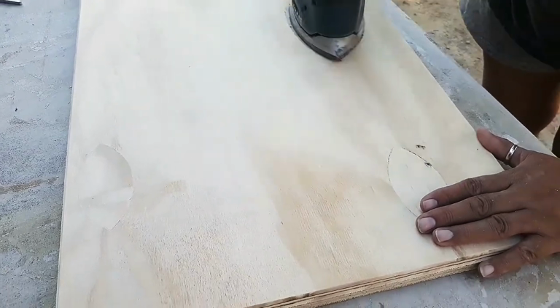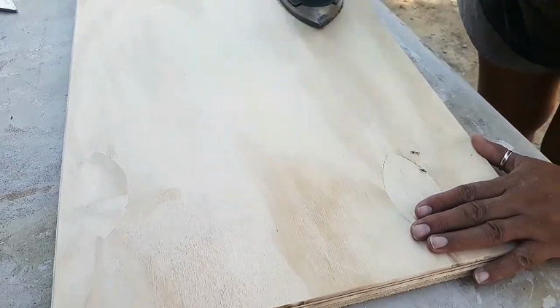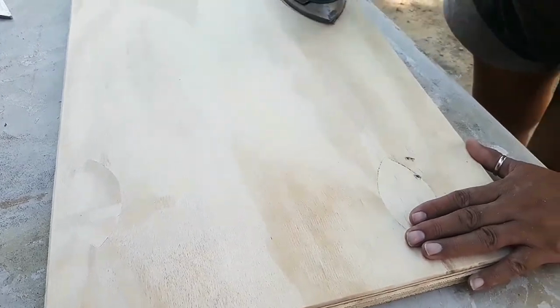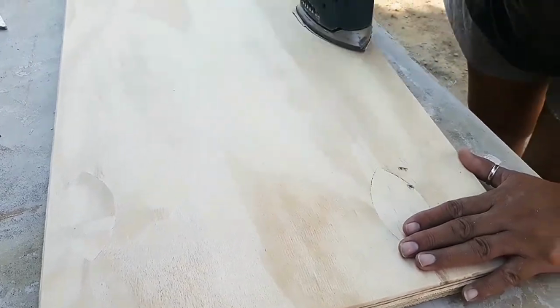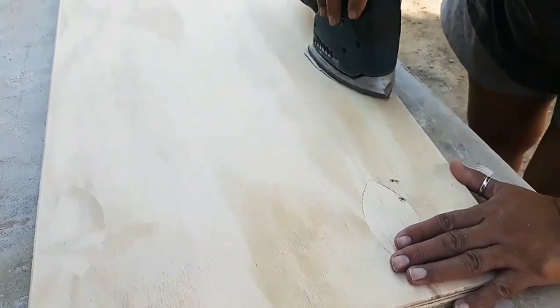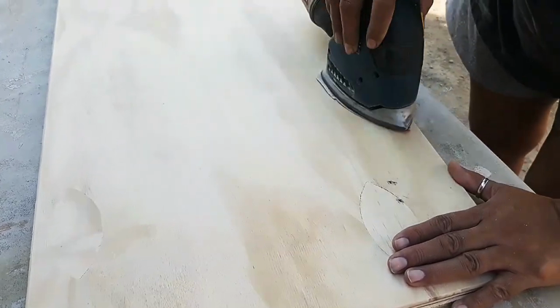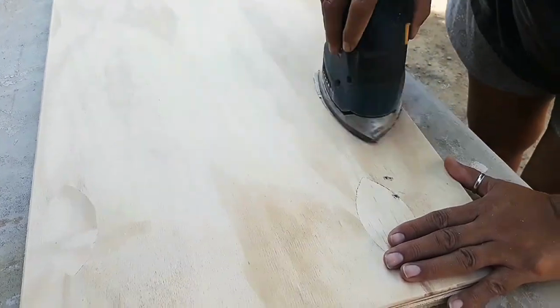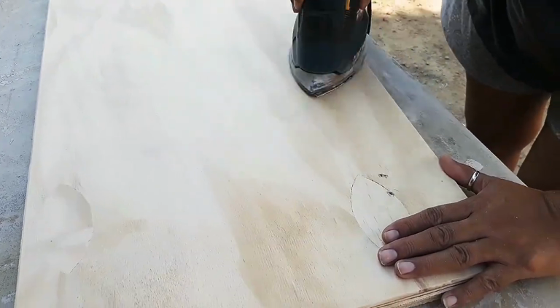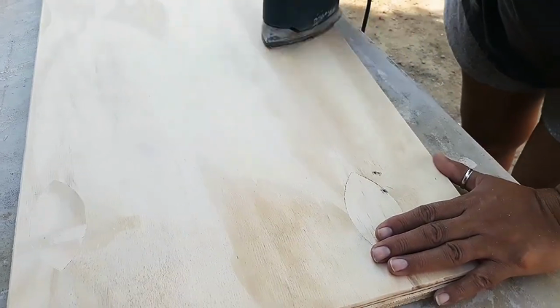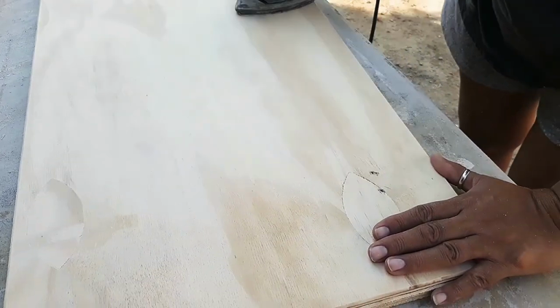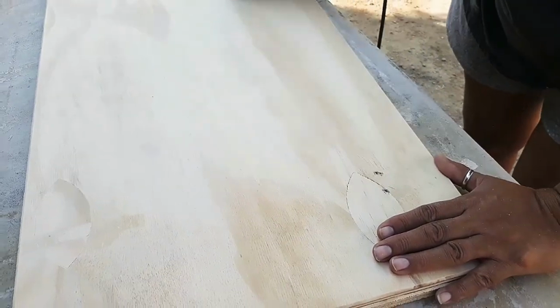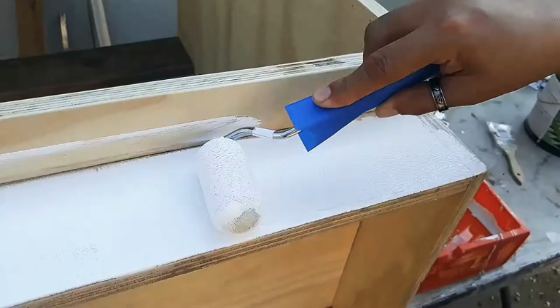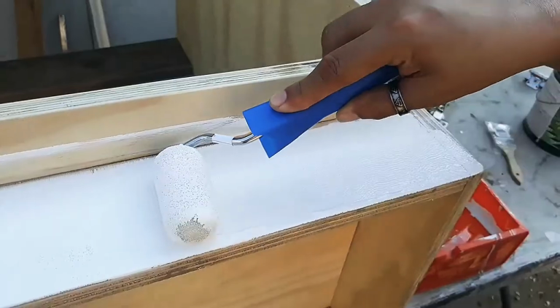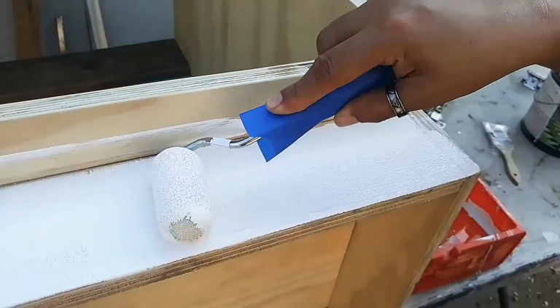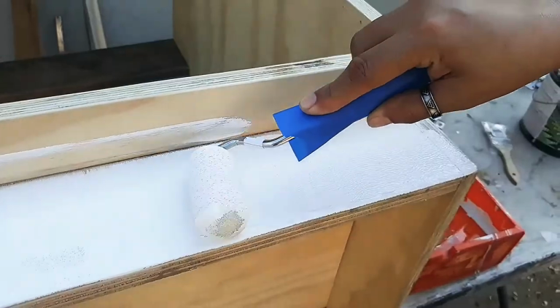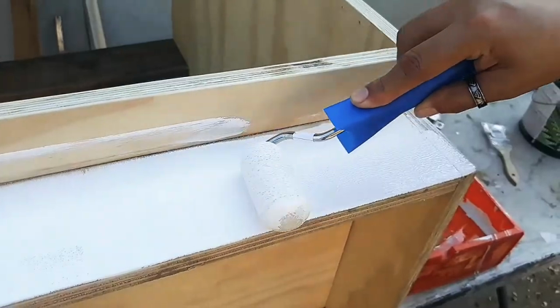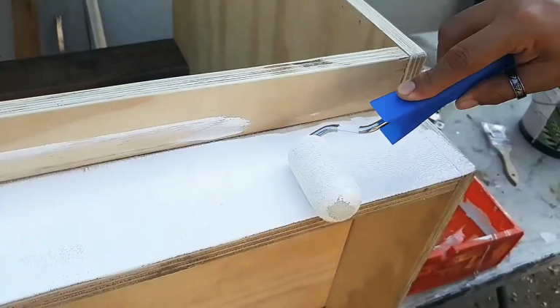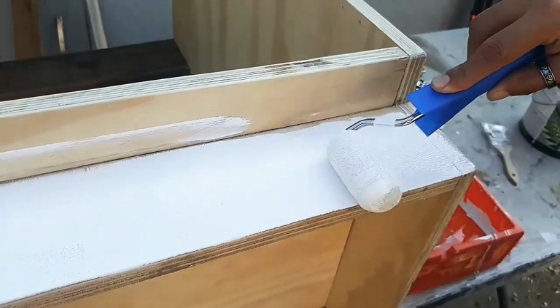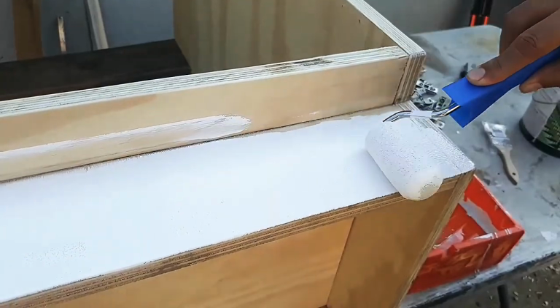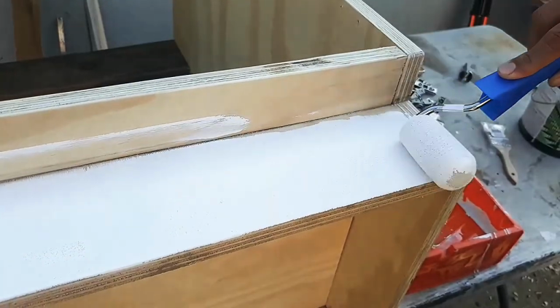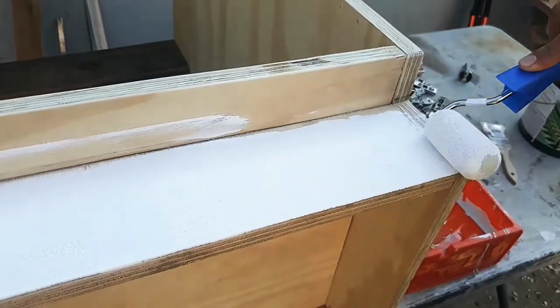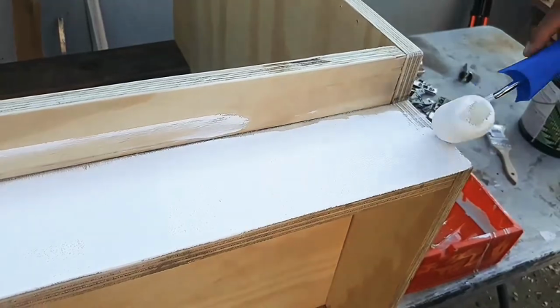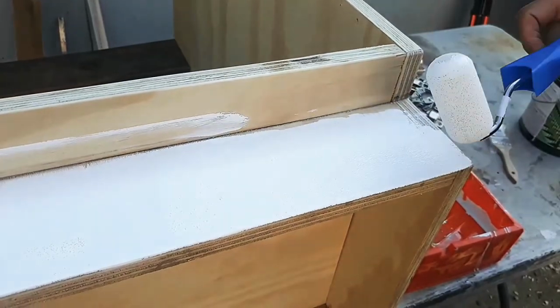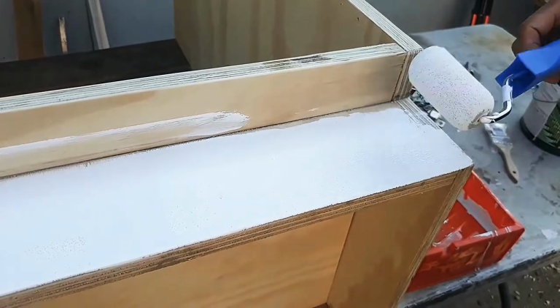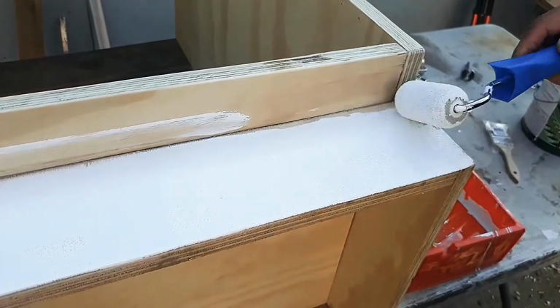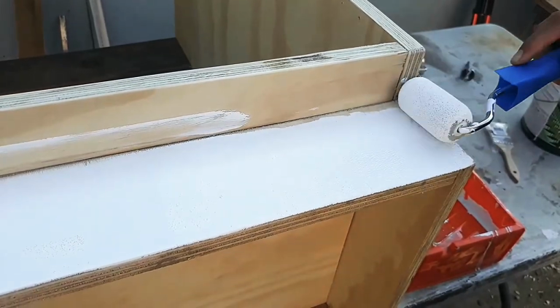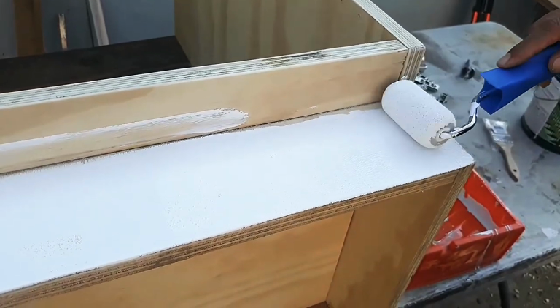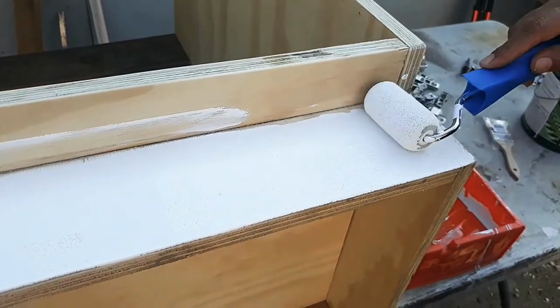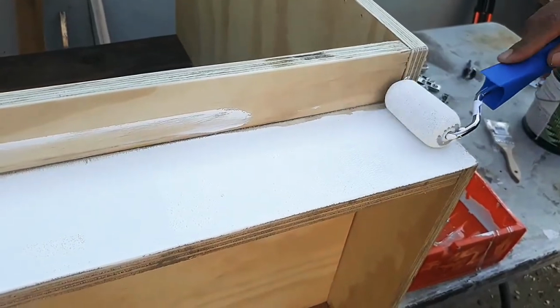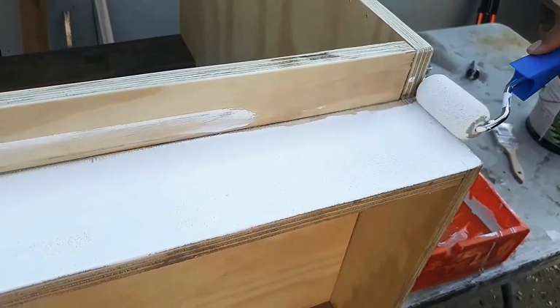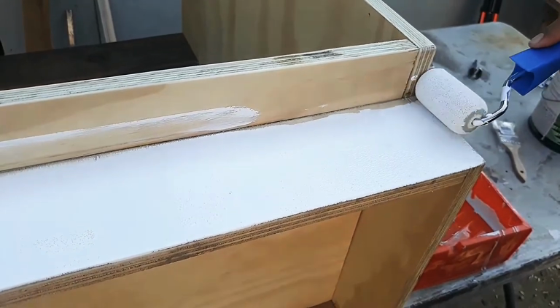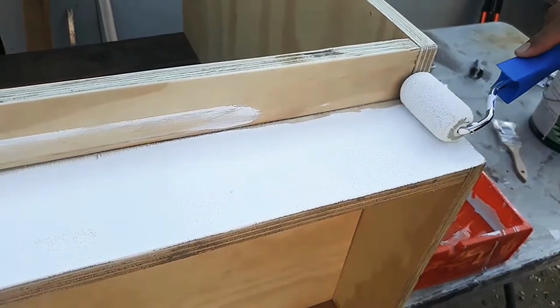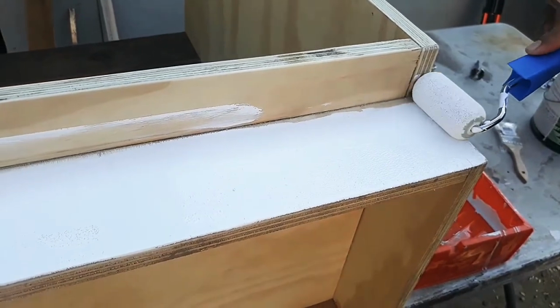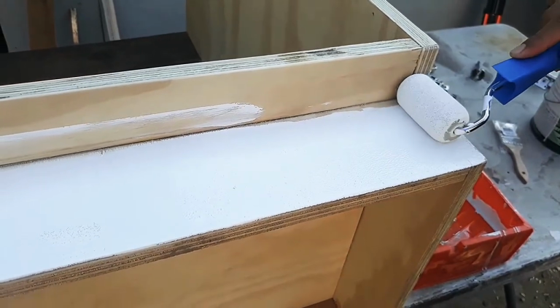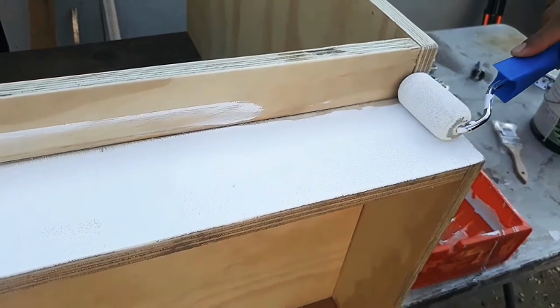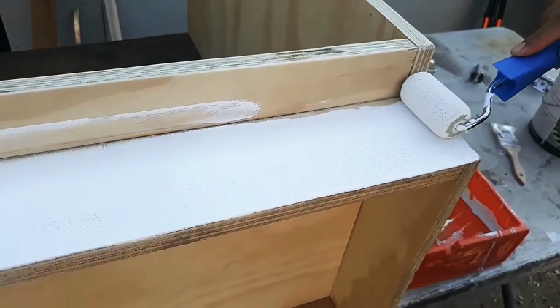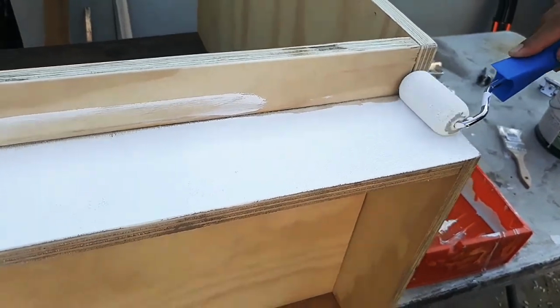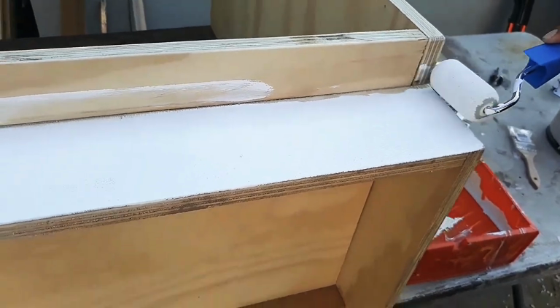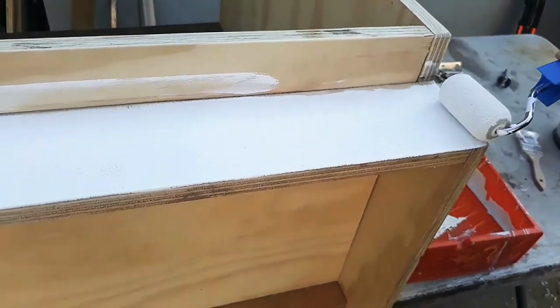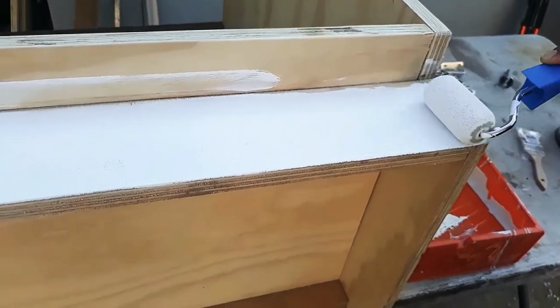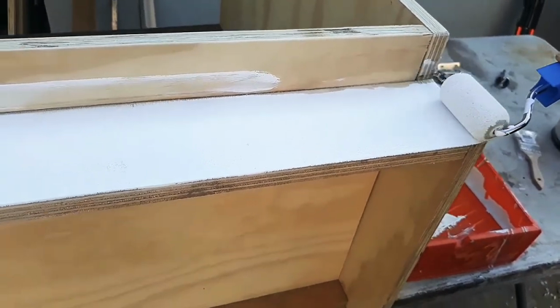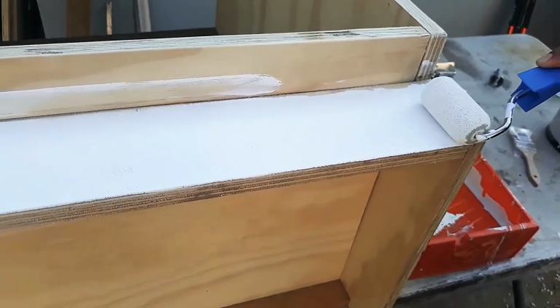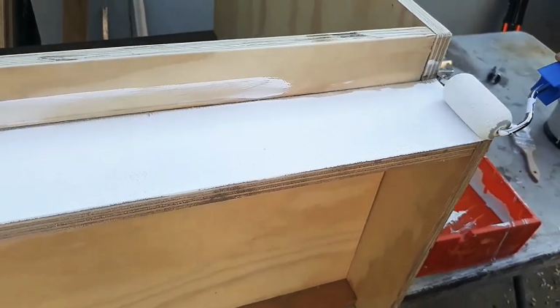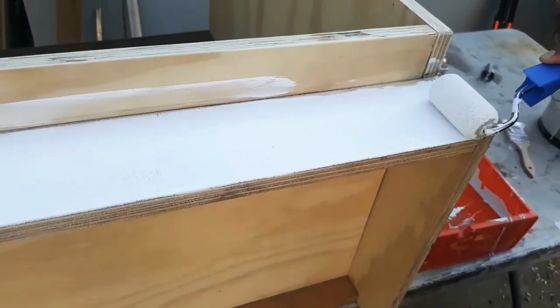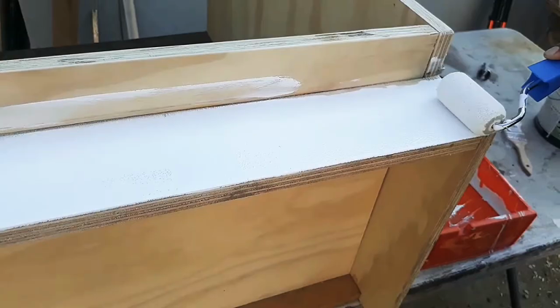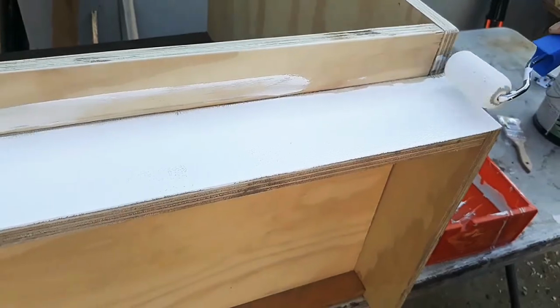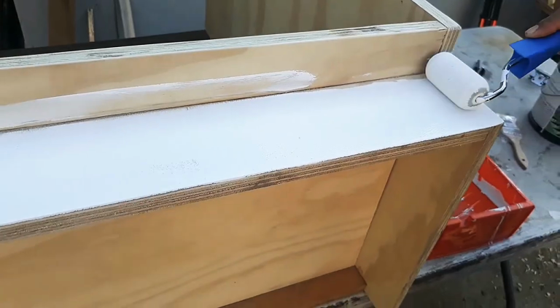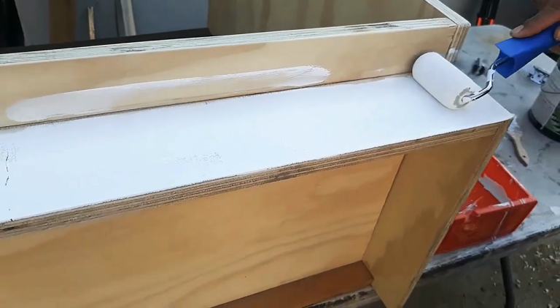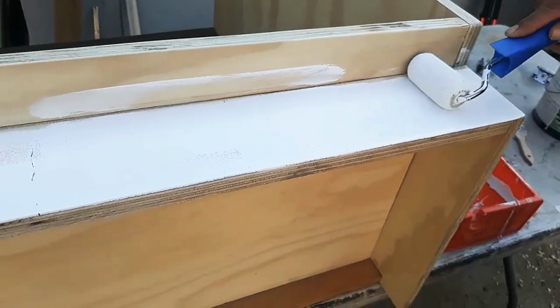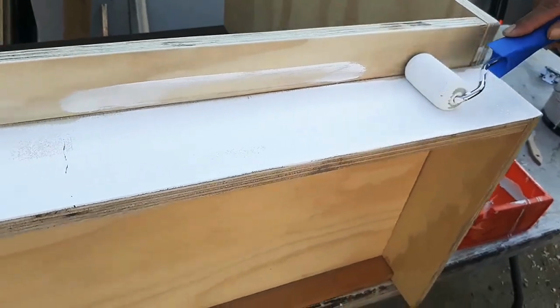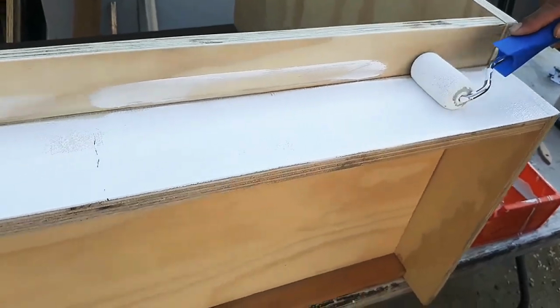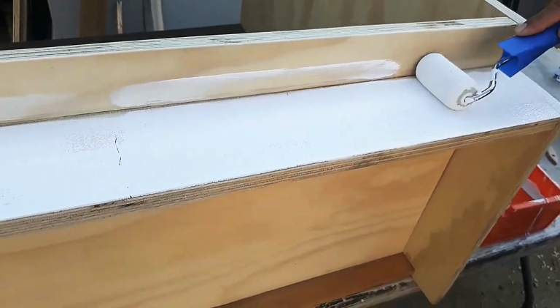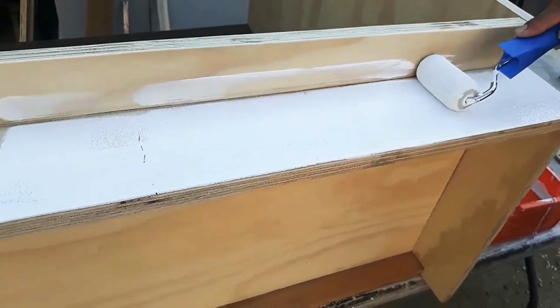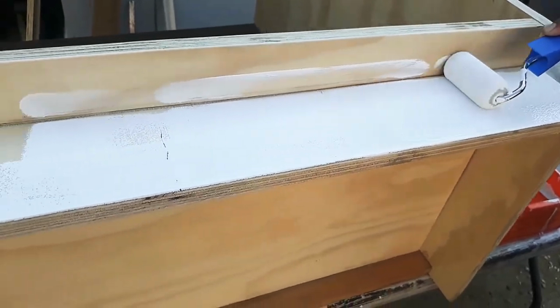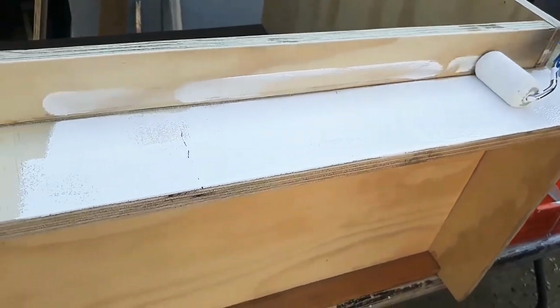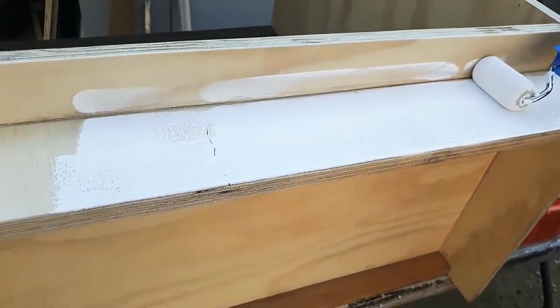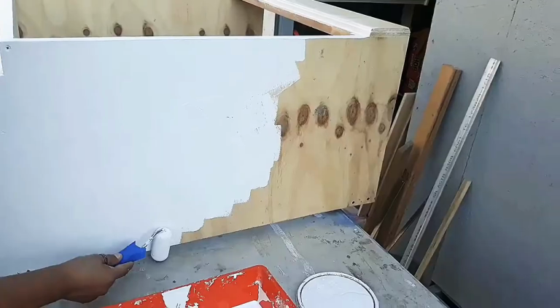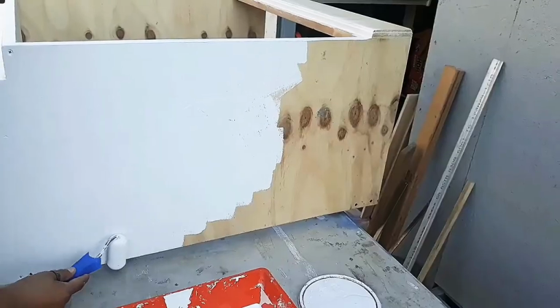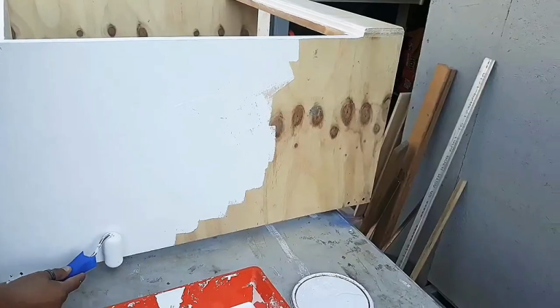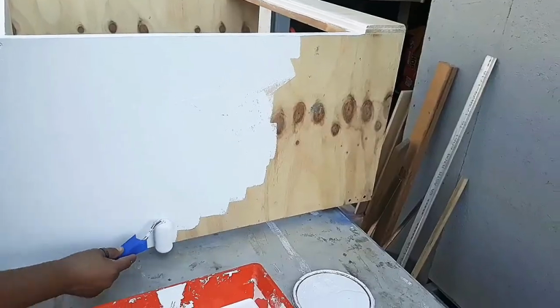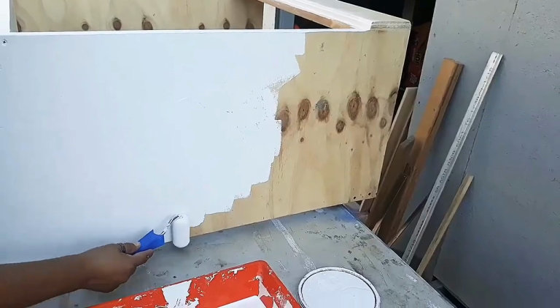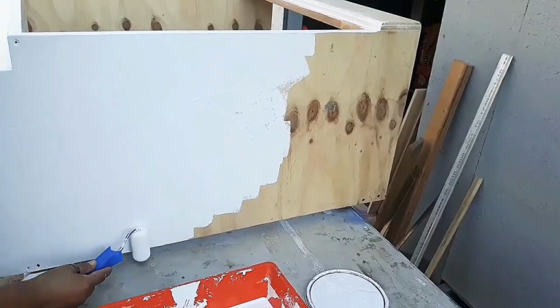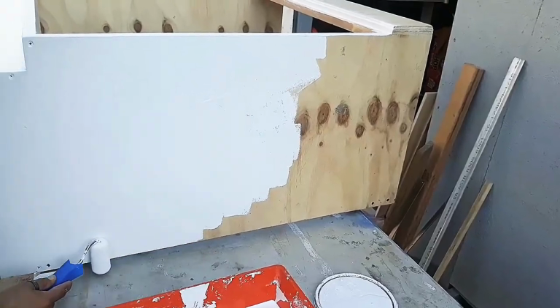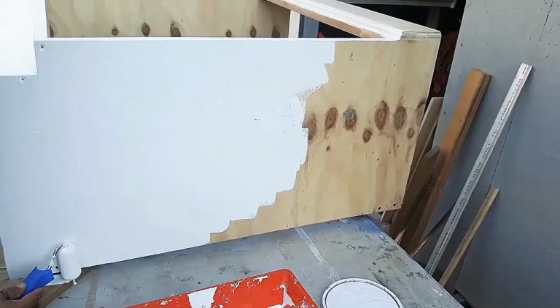I am going to apply 3 coats of paint all around the cabinet, giving a 5 minute gap between coats.